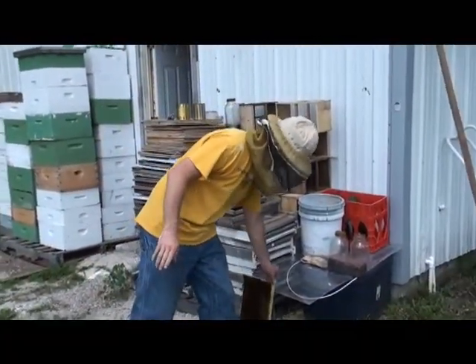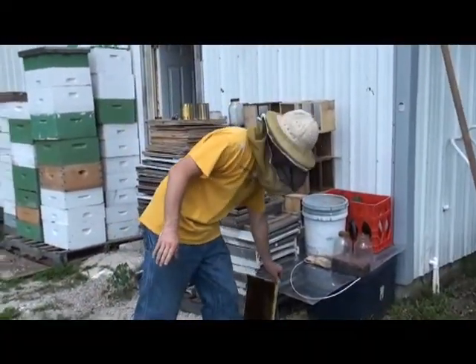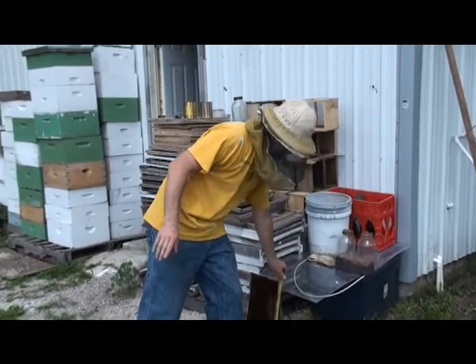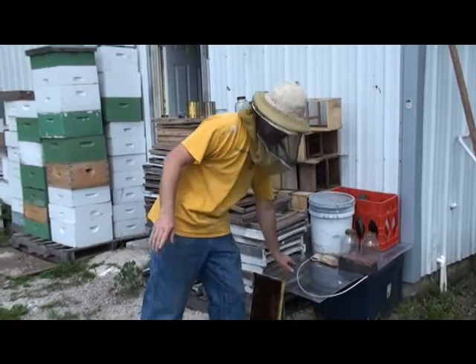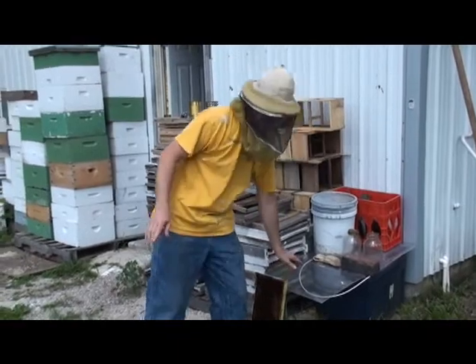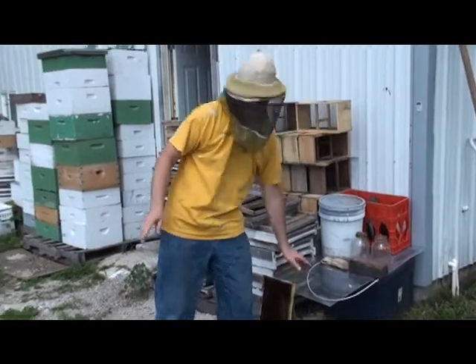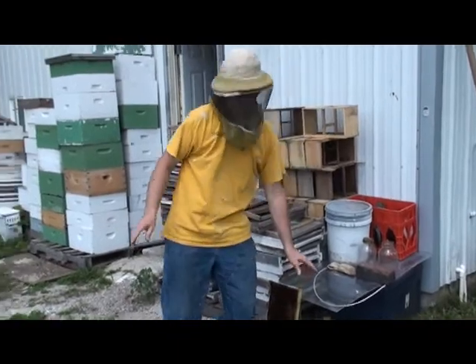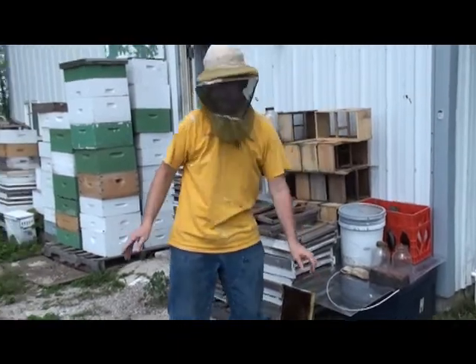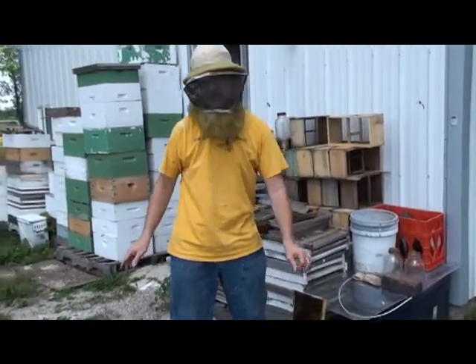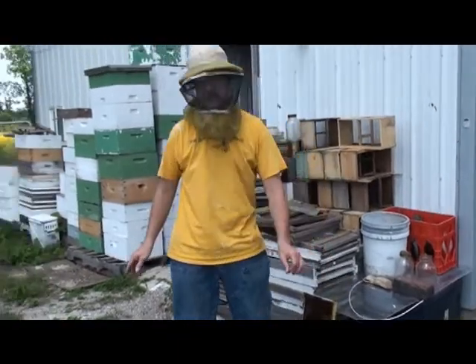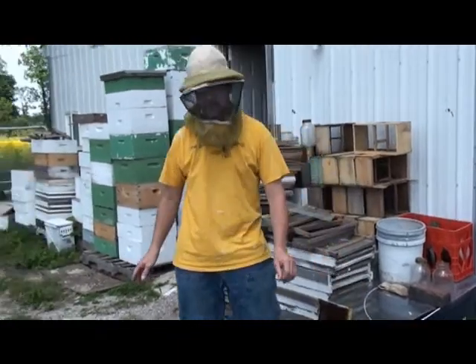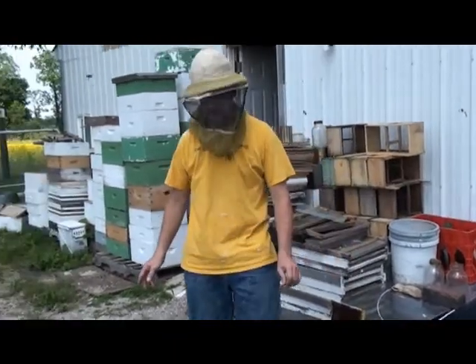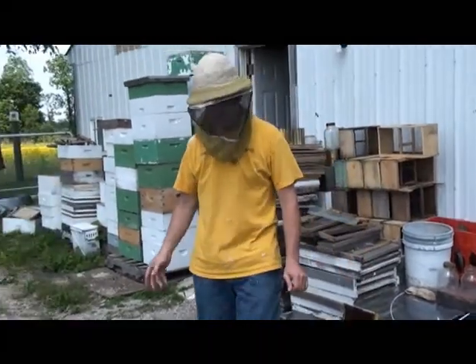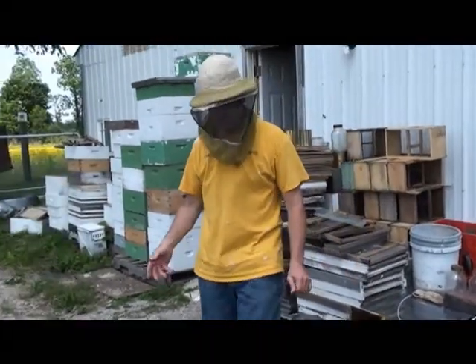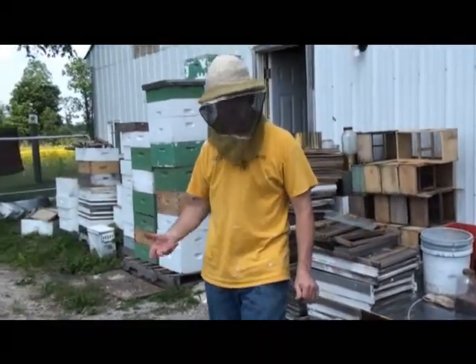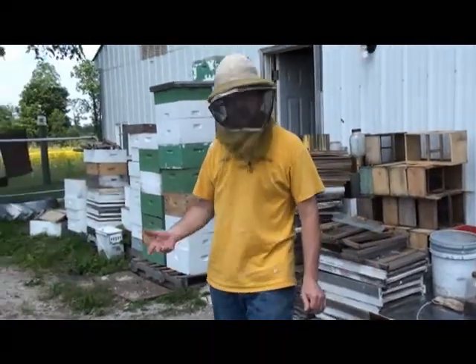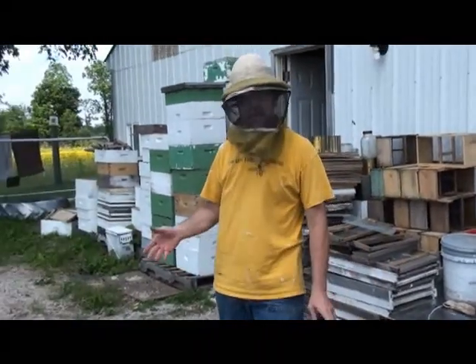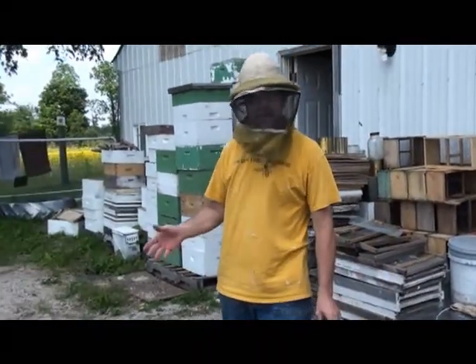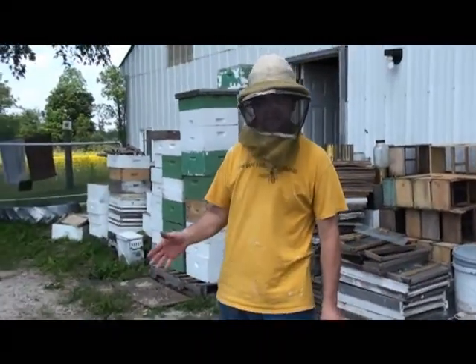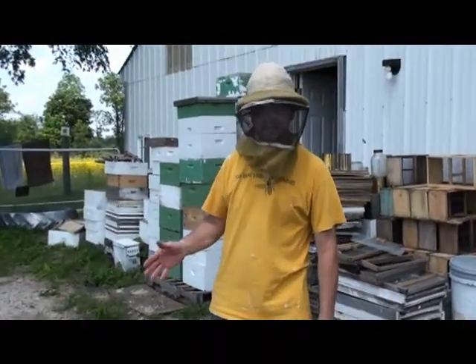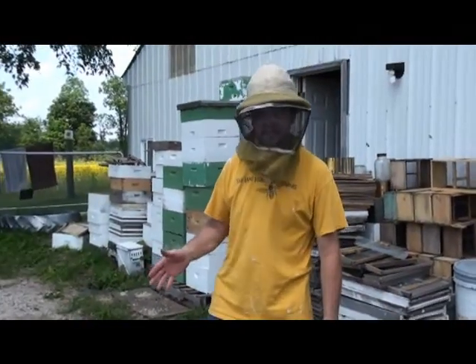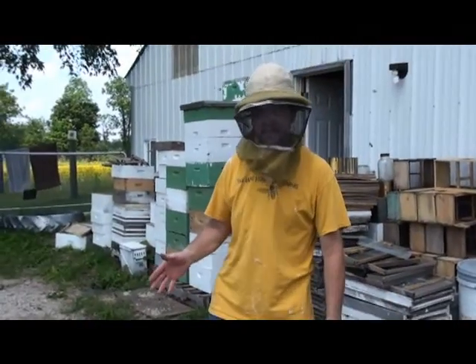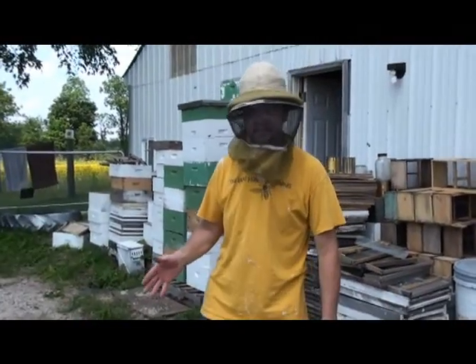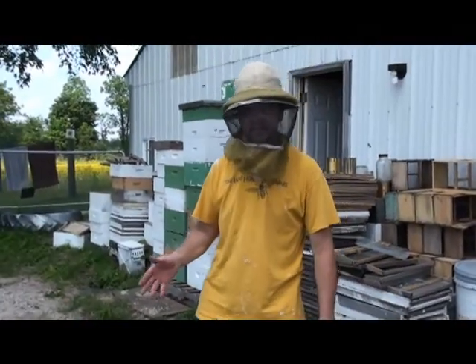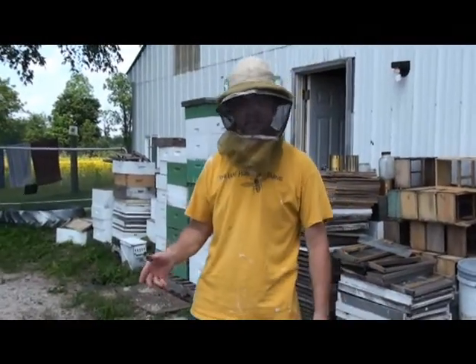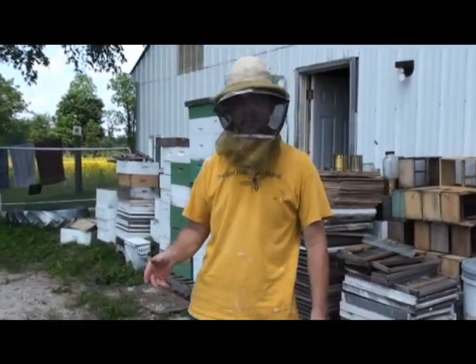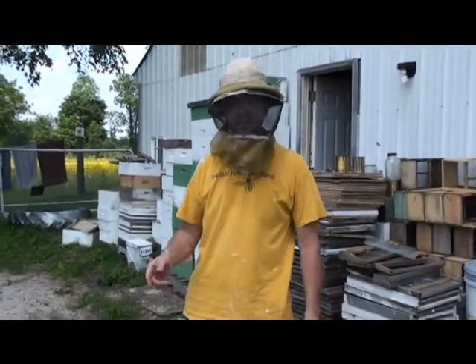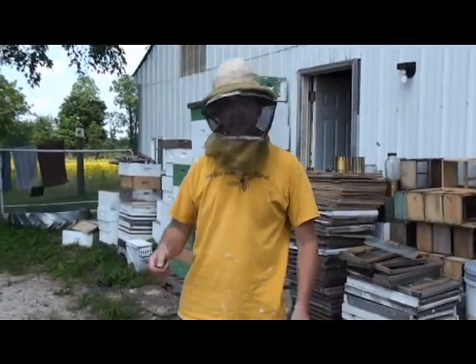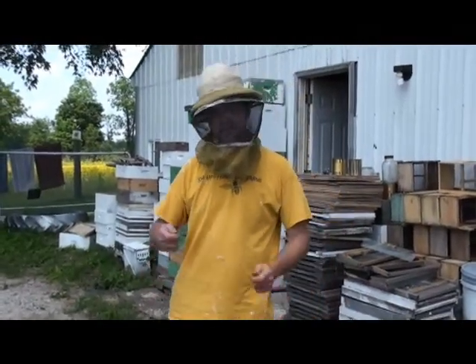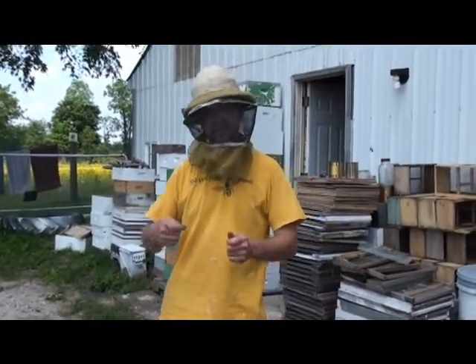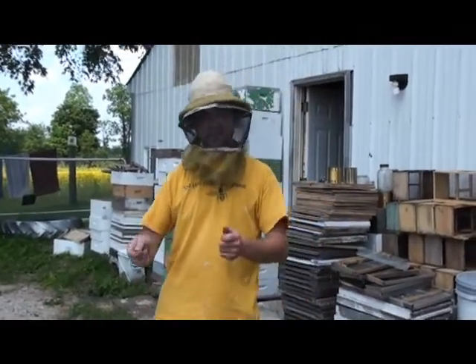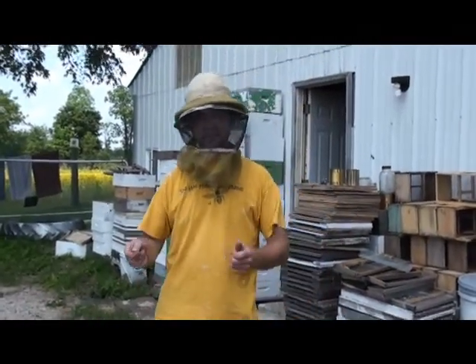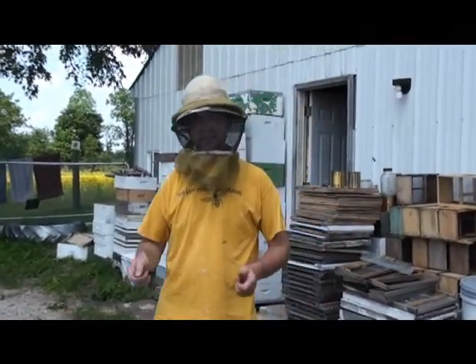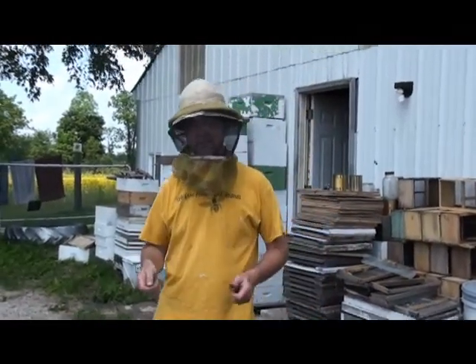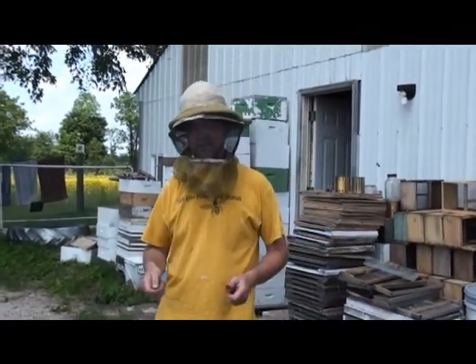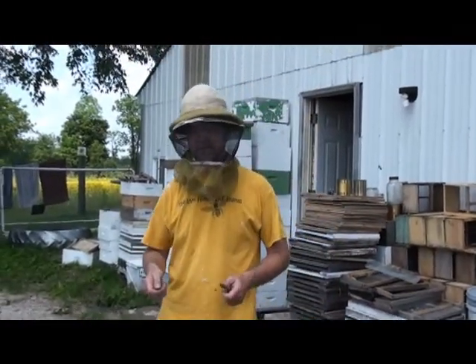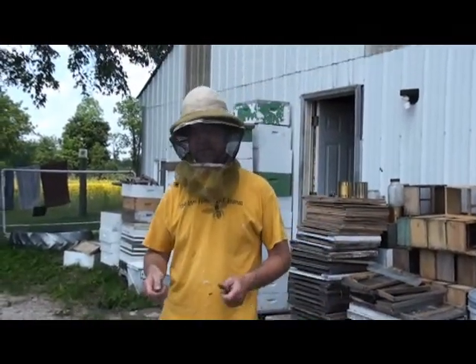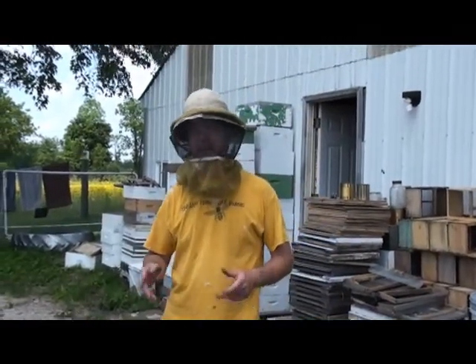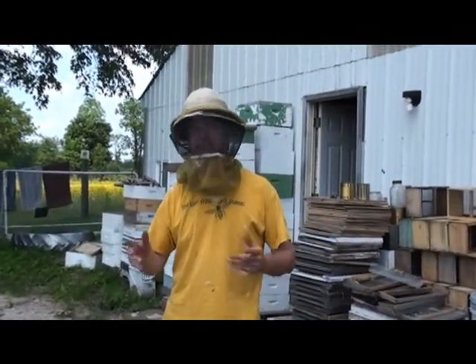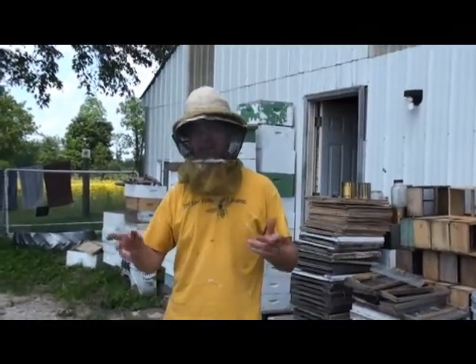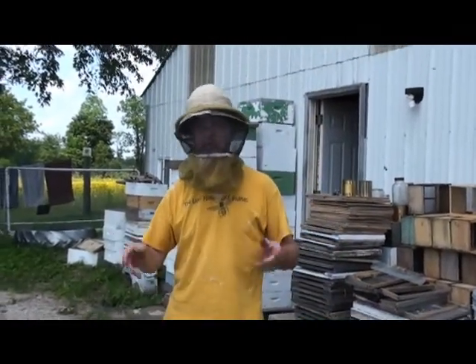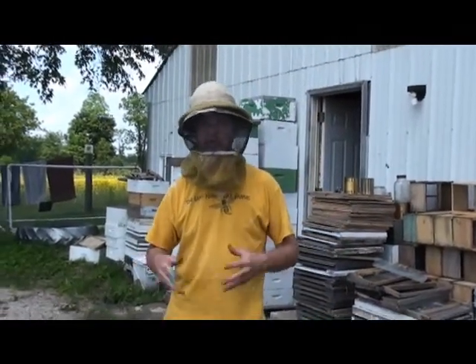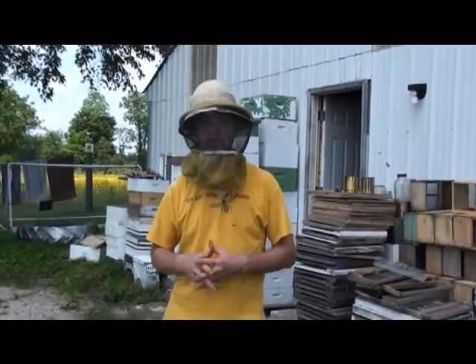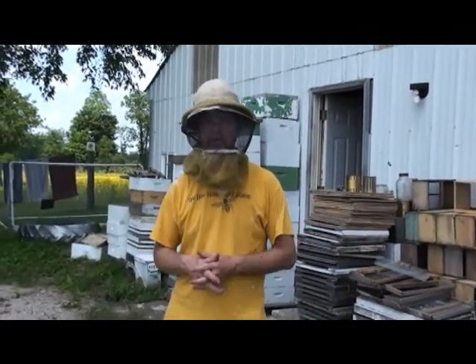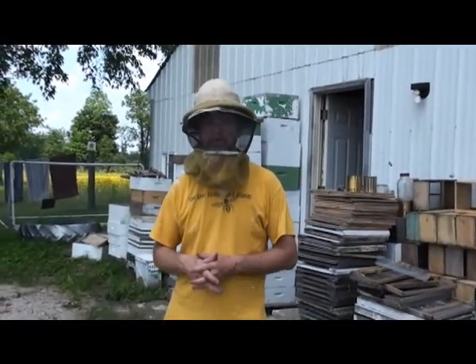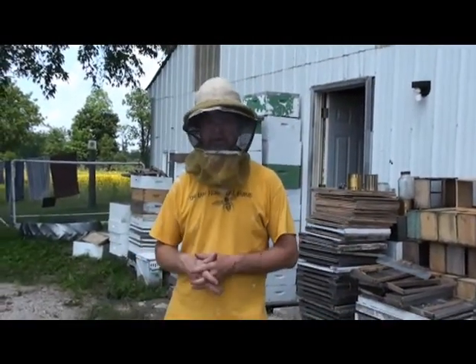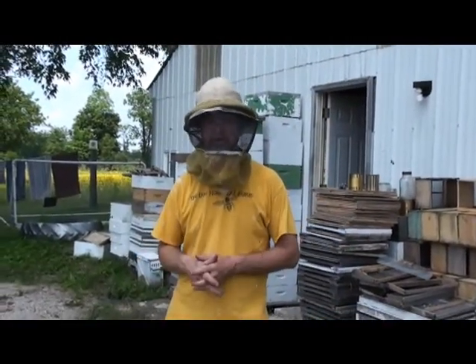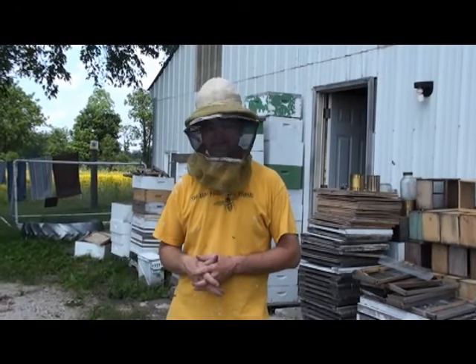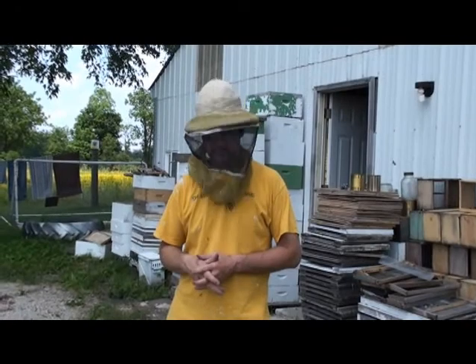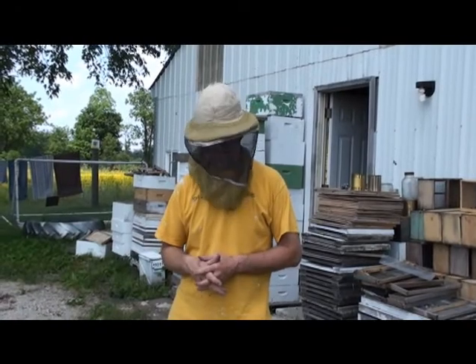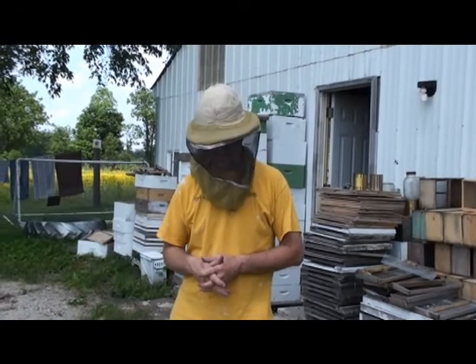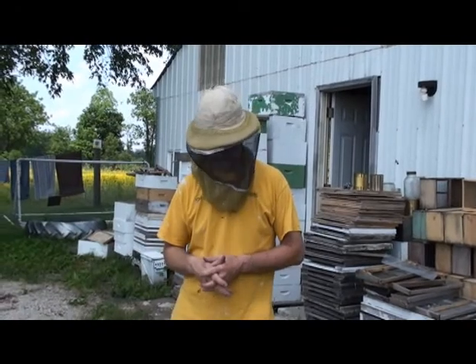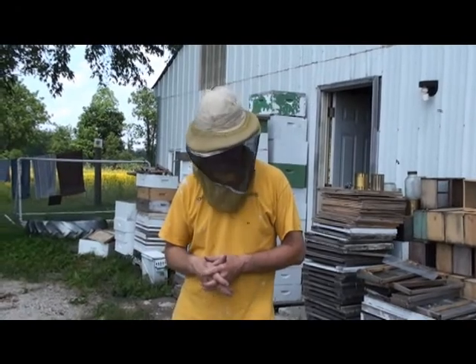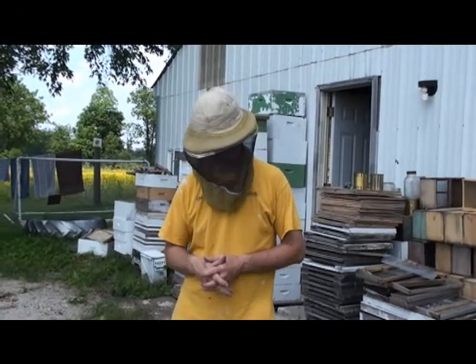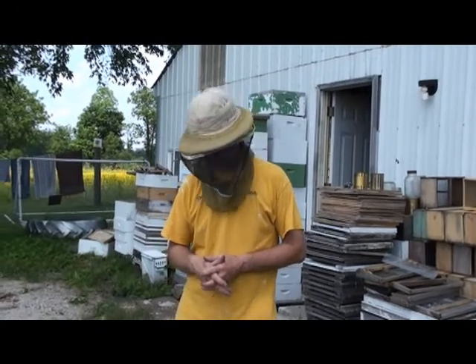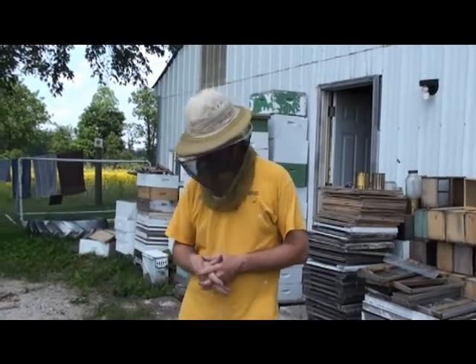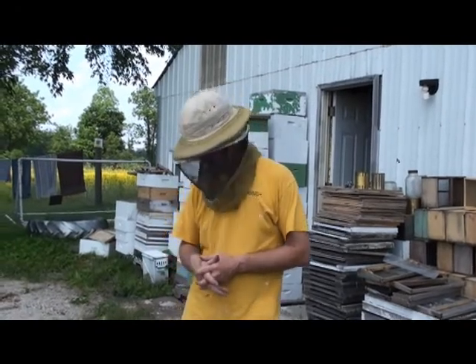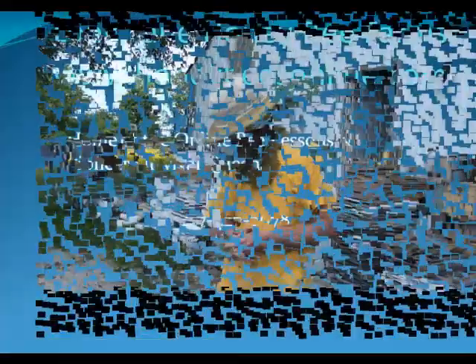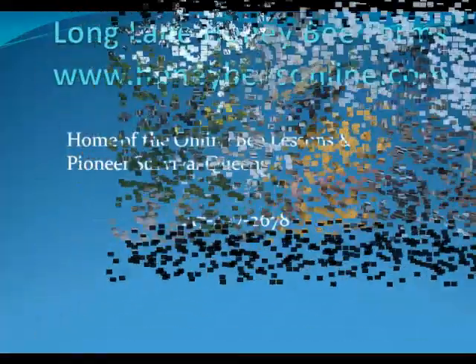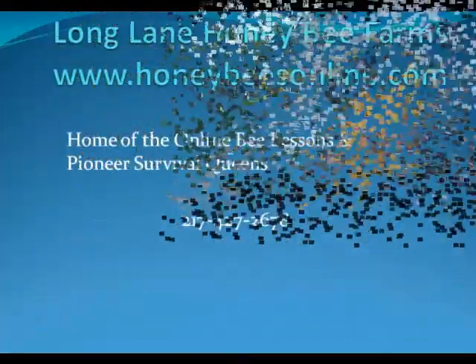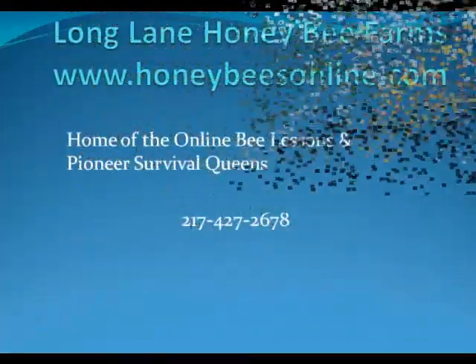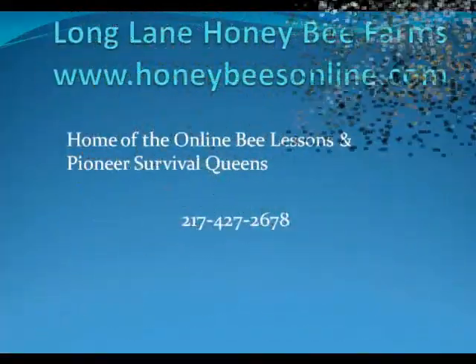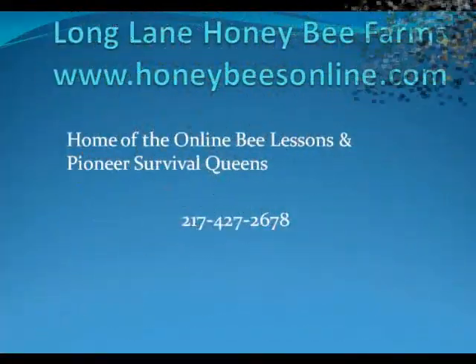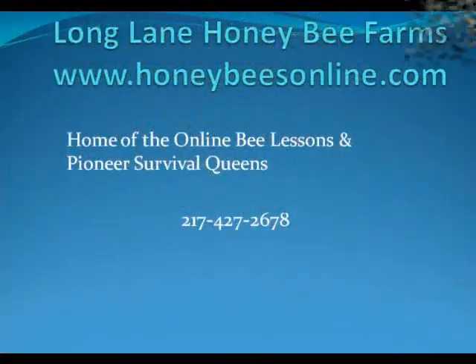So give it a try — use grass or flowers to brush your bees off. I think it'll work a lot better. Thank you.